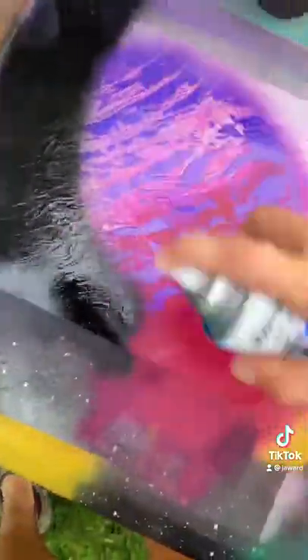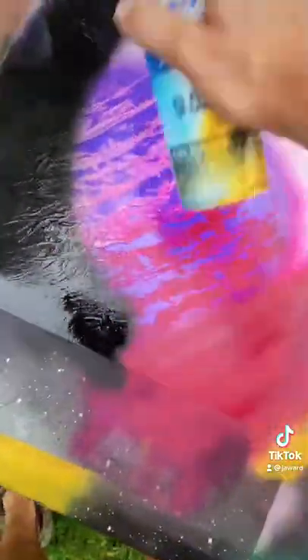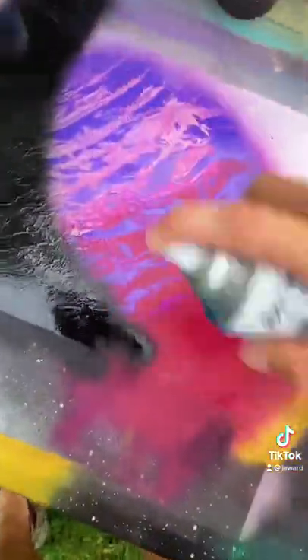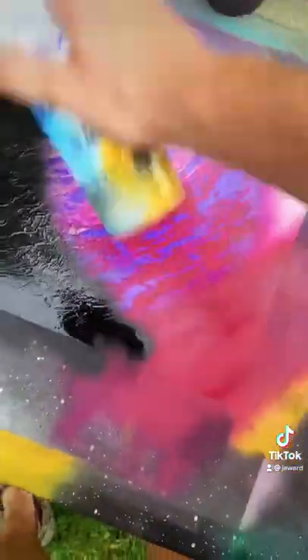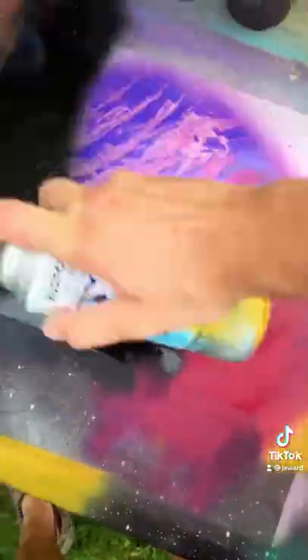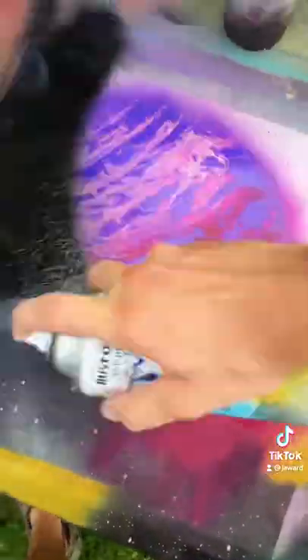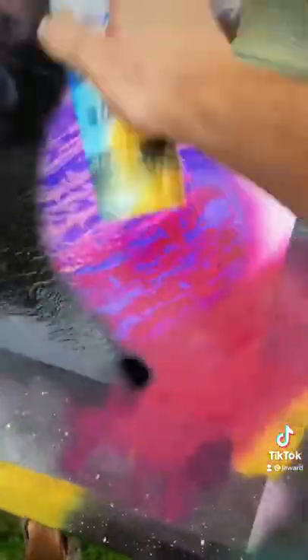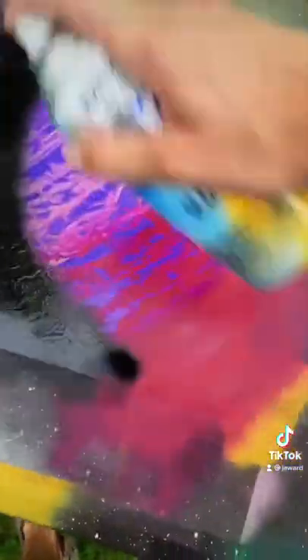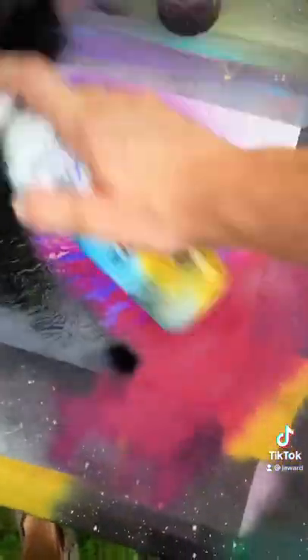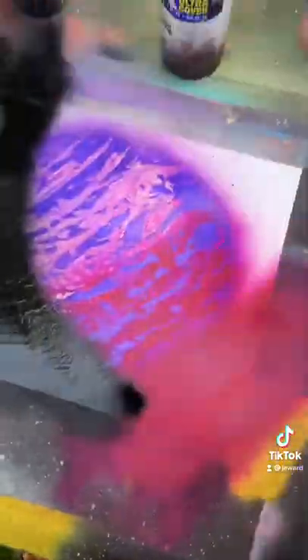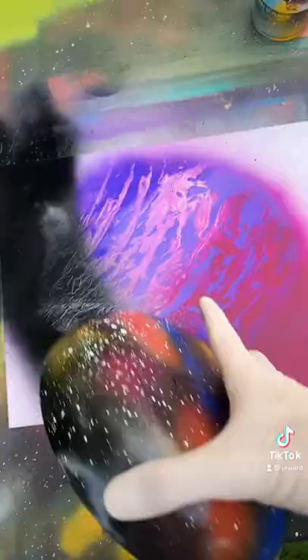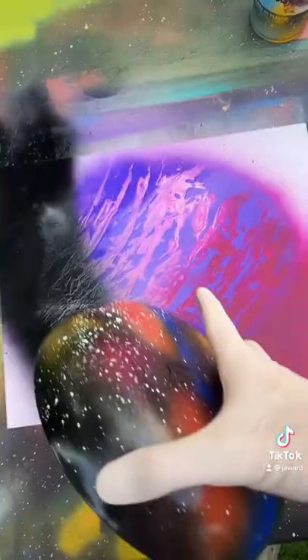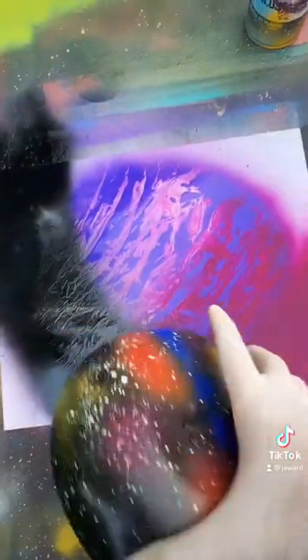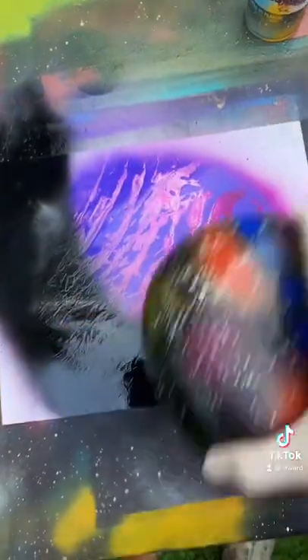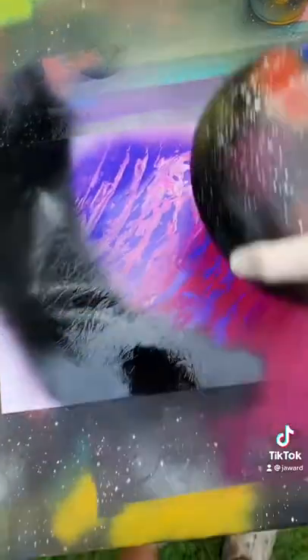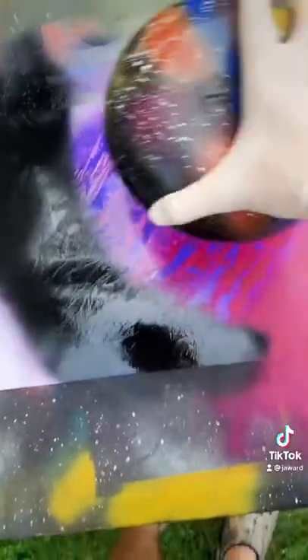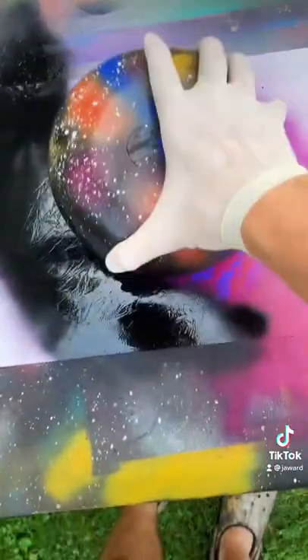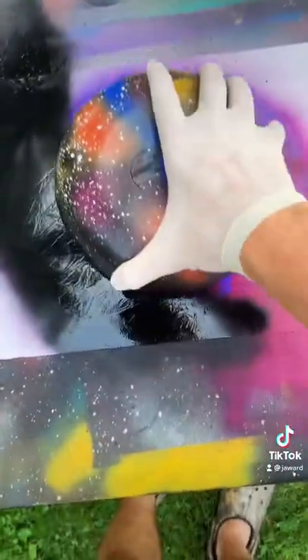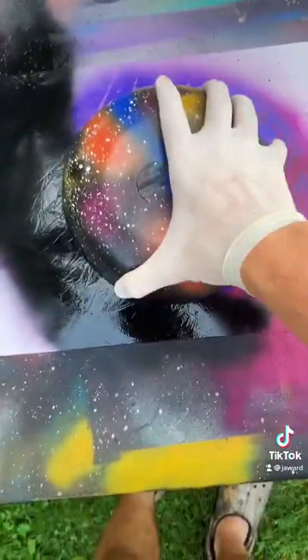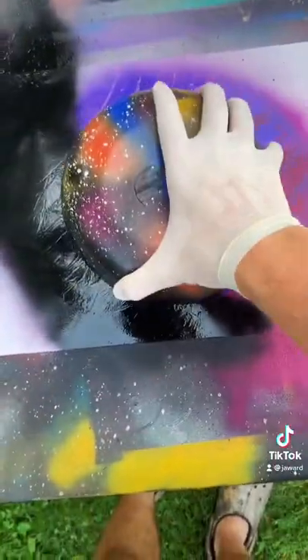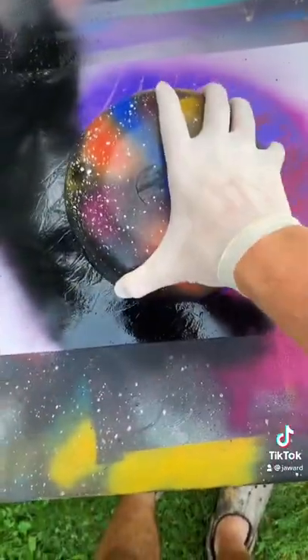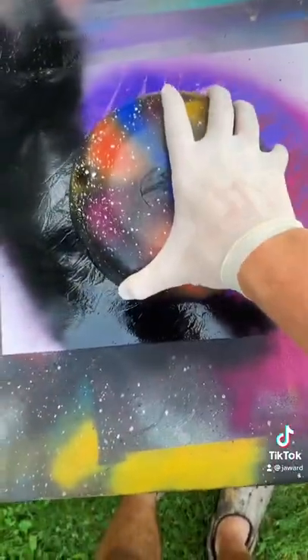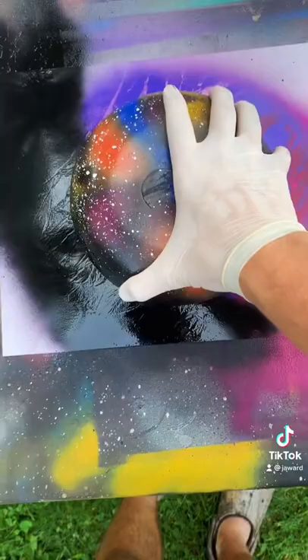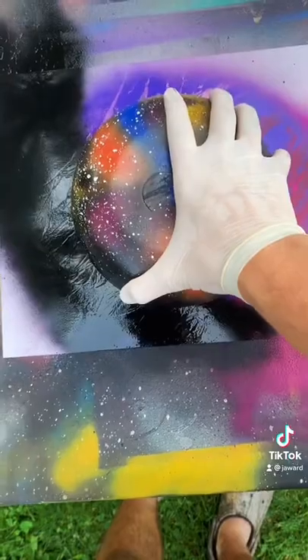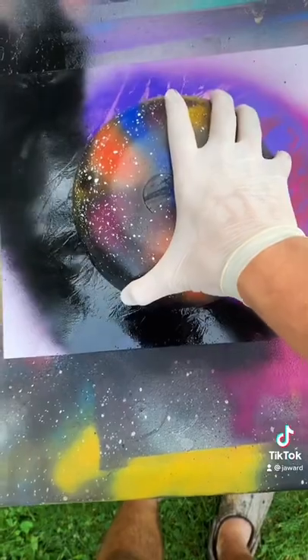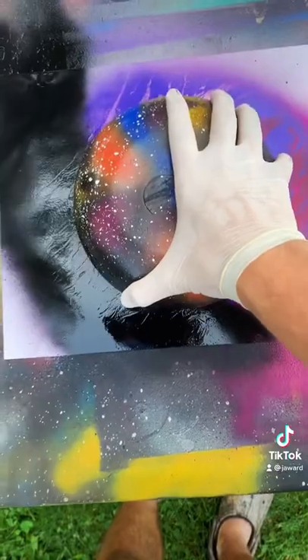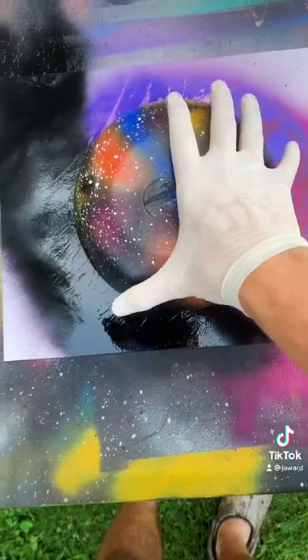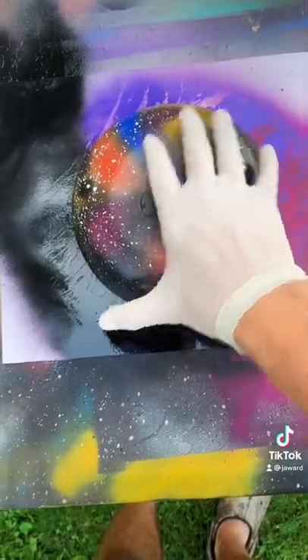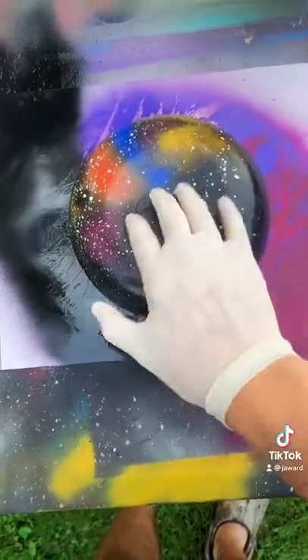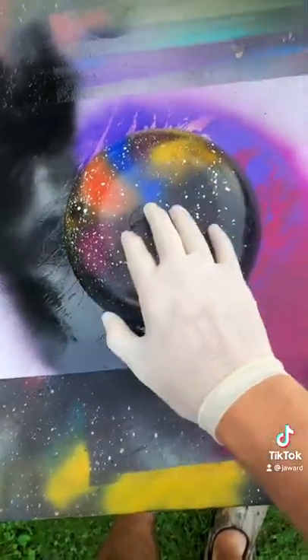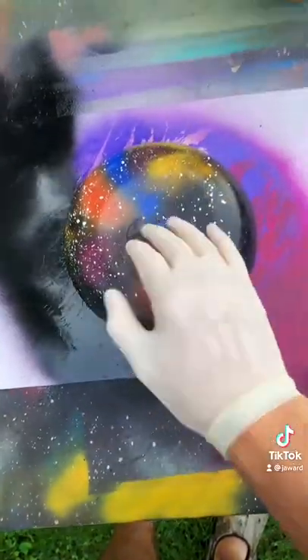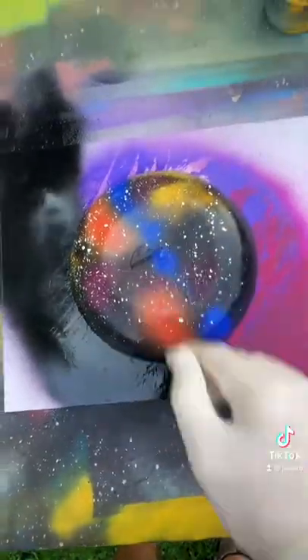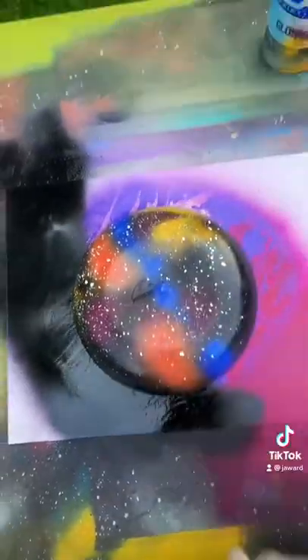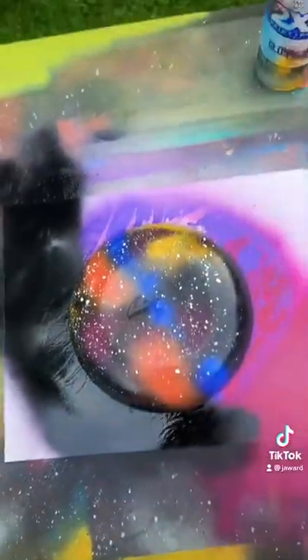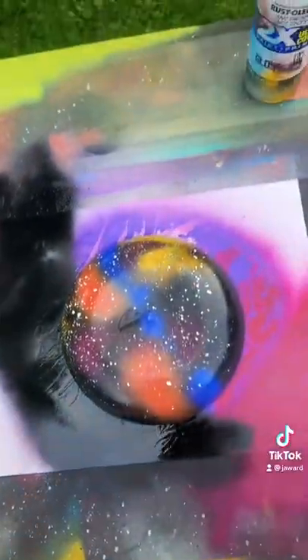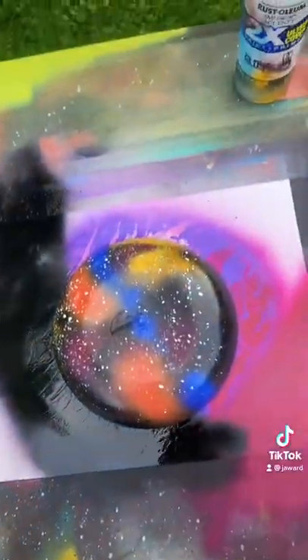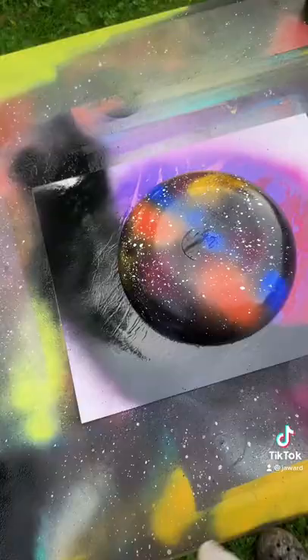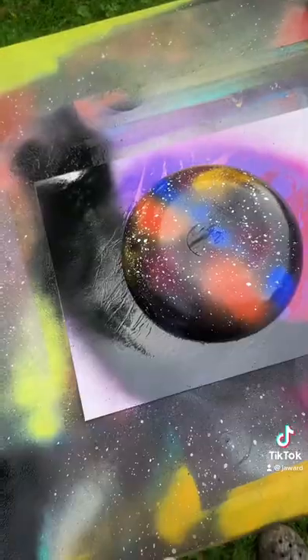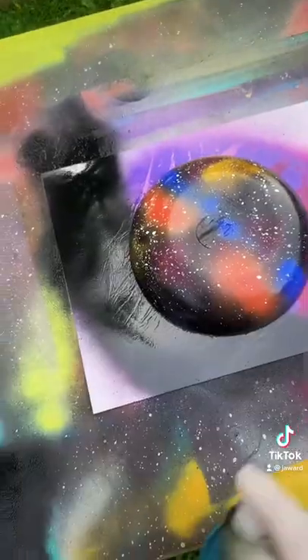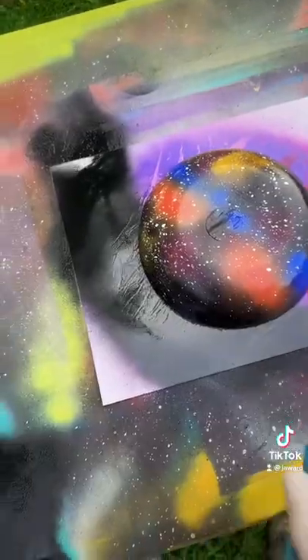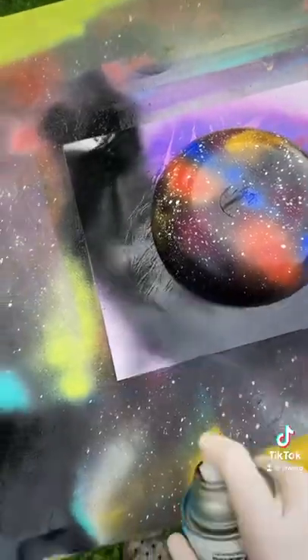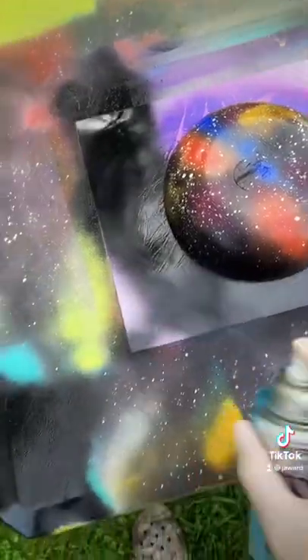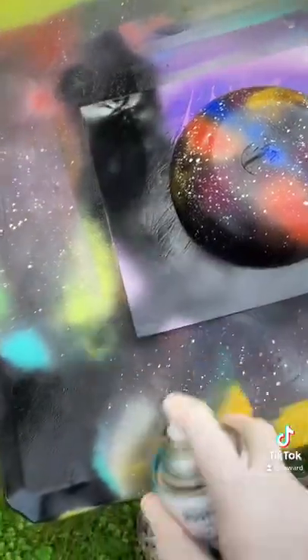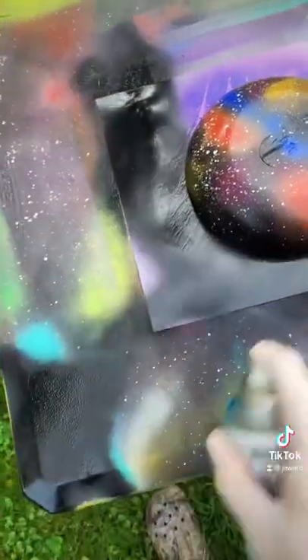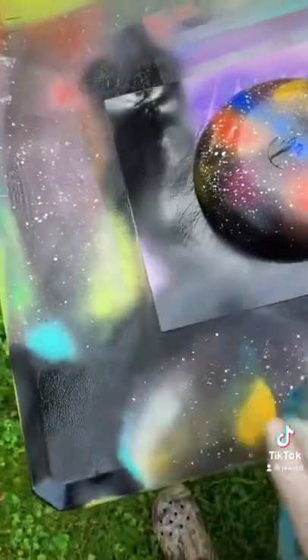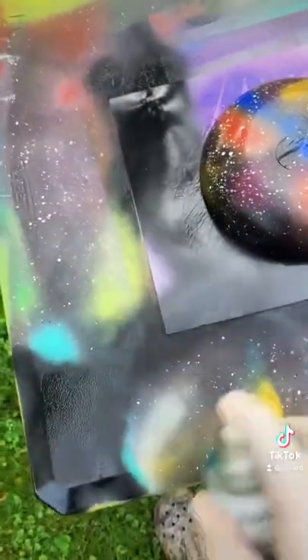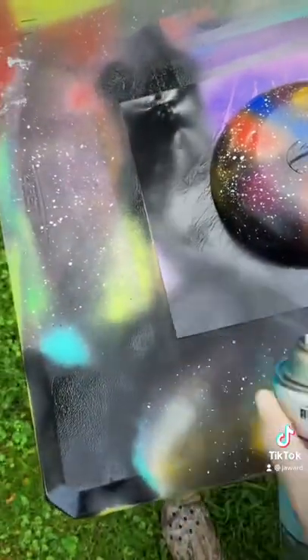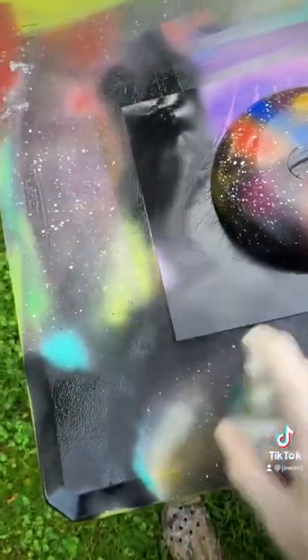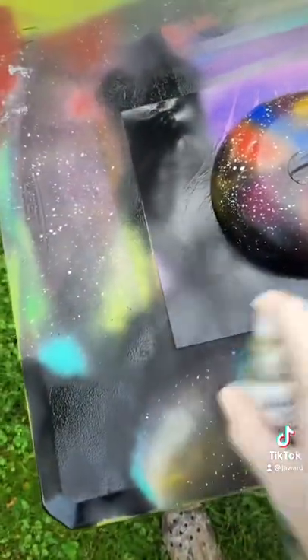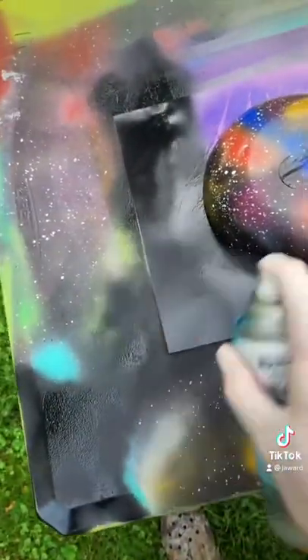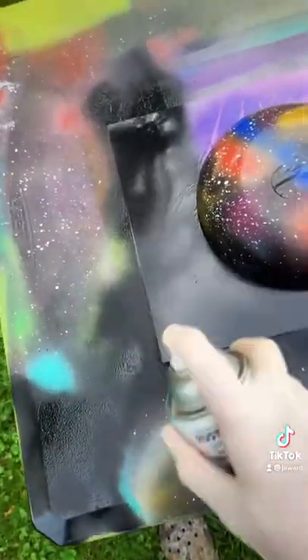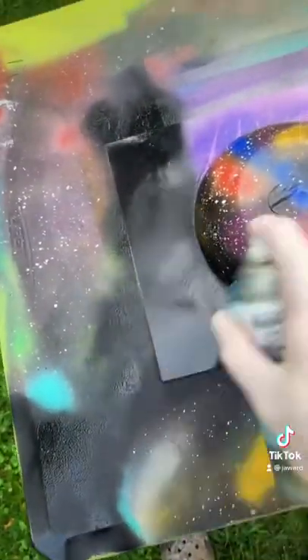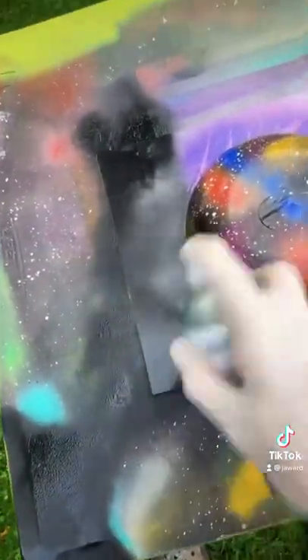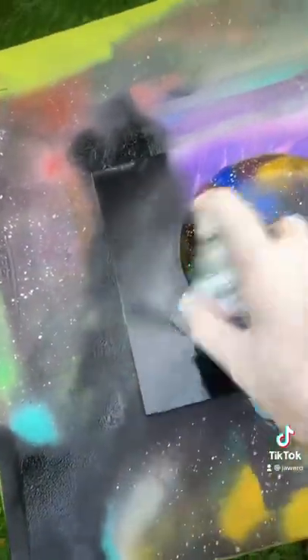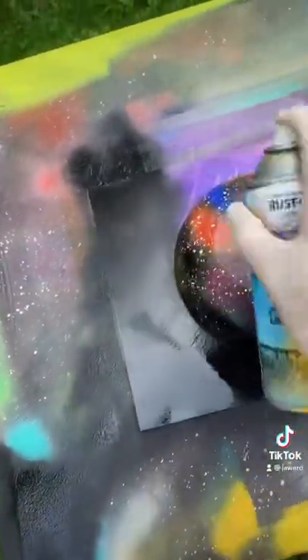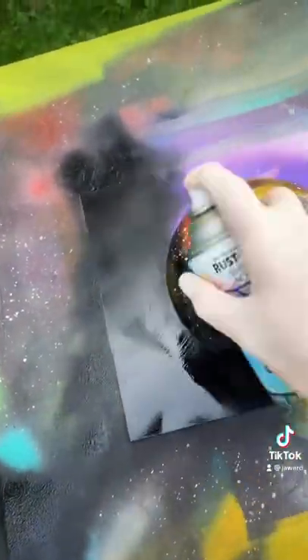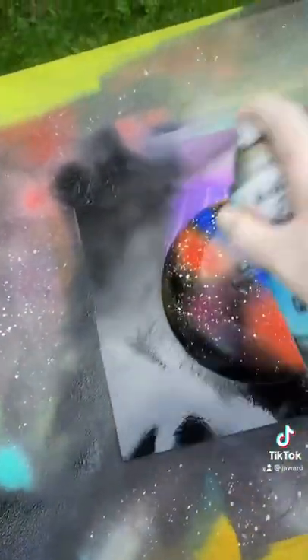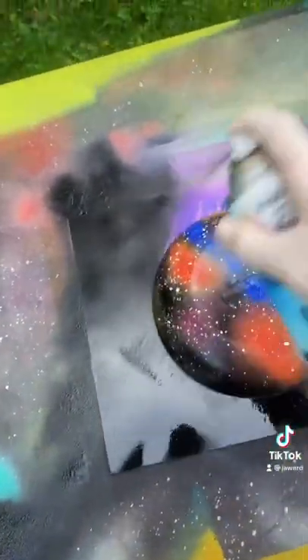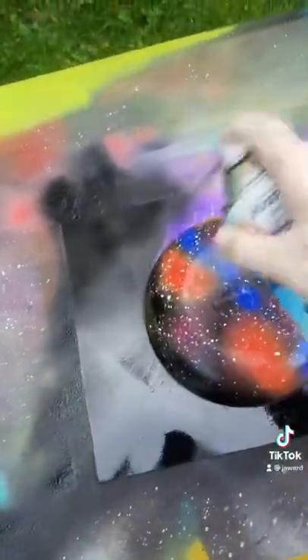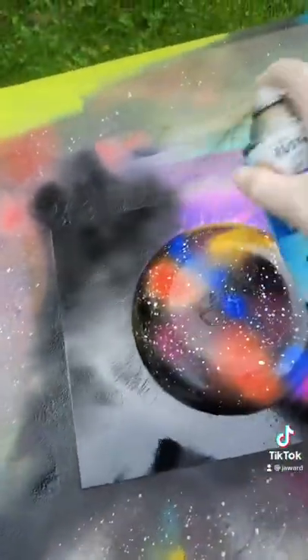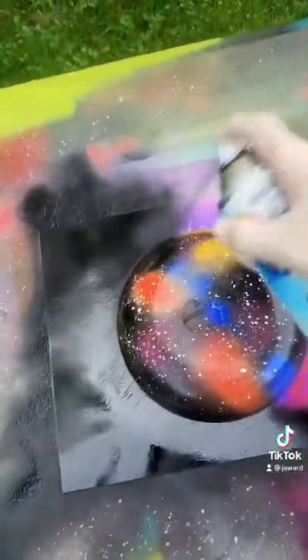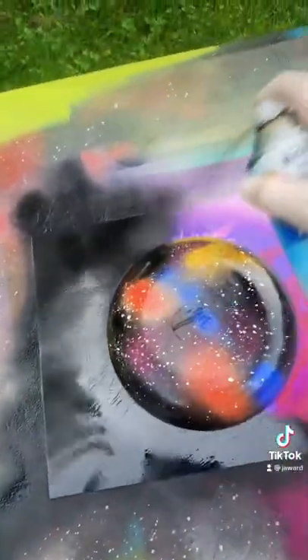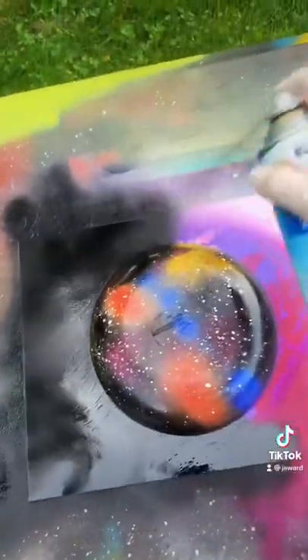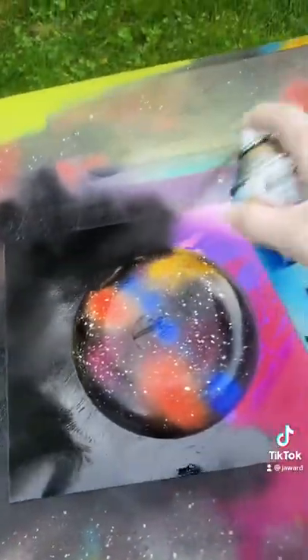Now we're going to cover this name with a ball, like that, and hitting black all the way around.